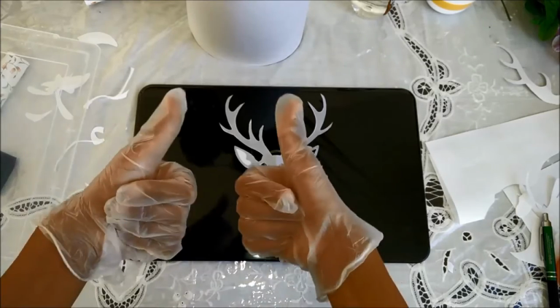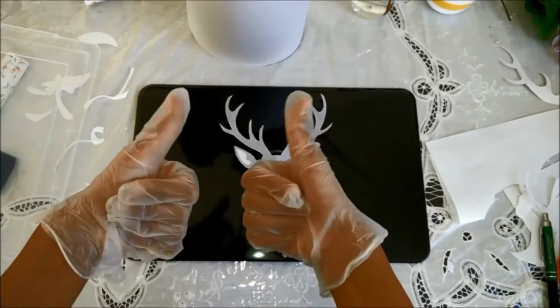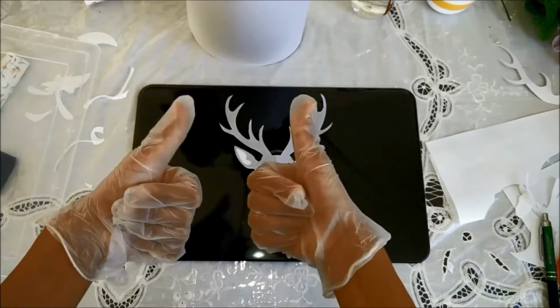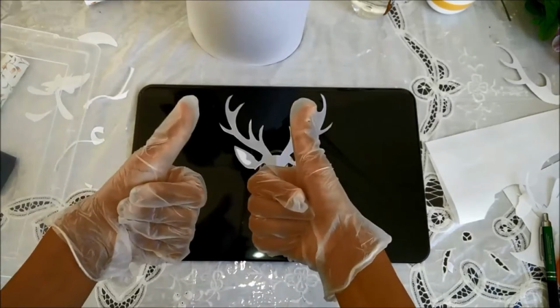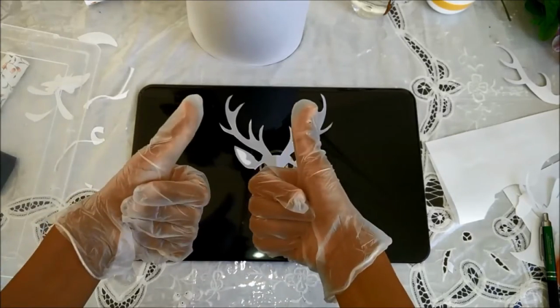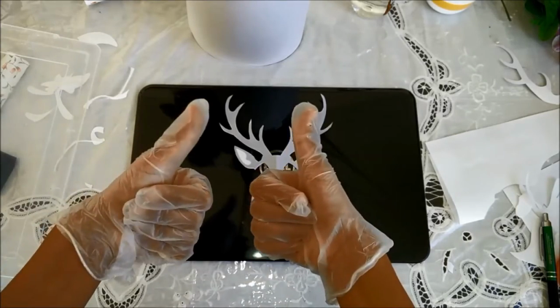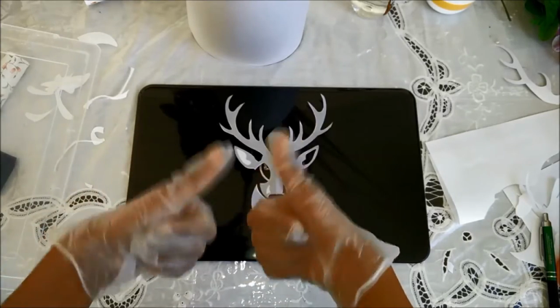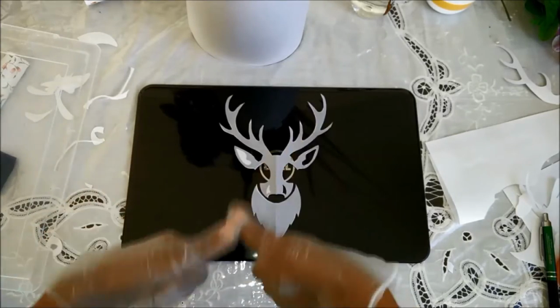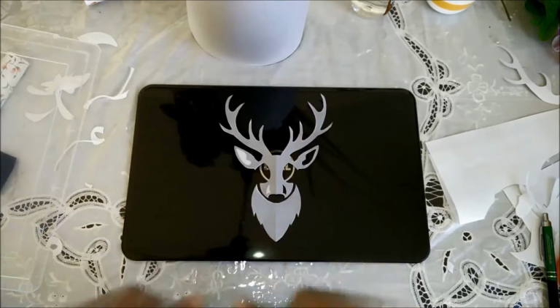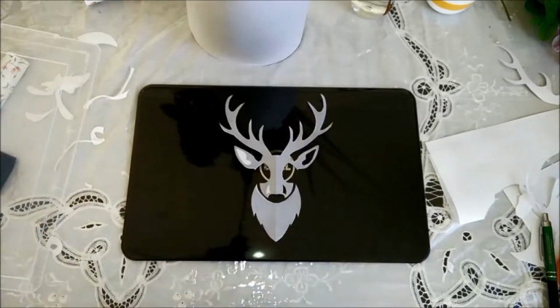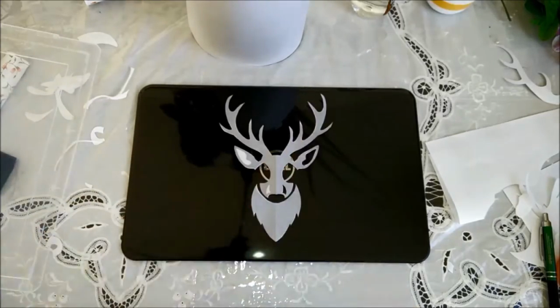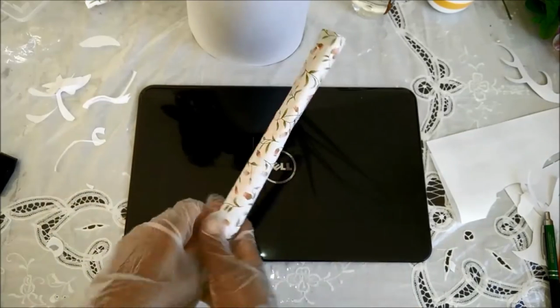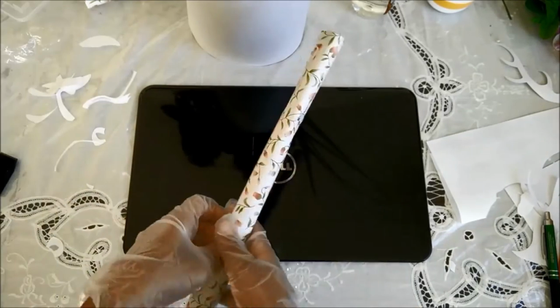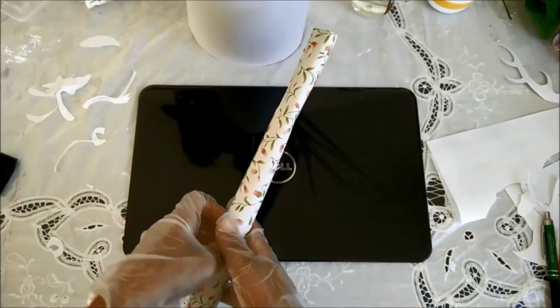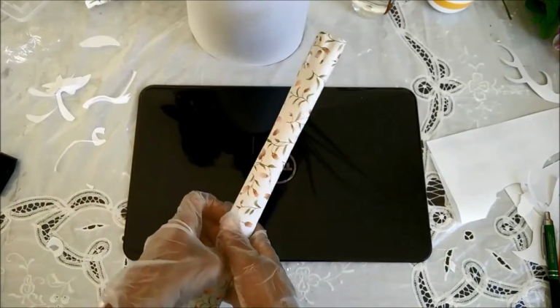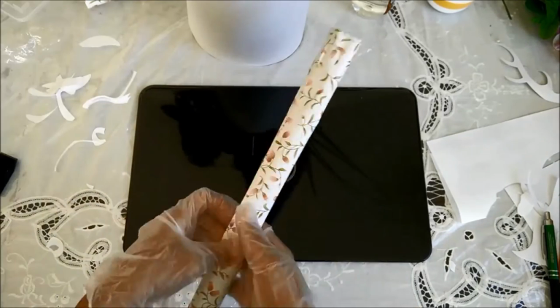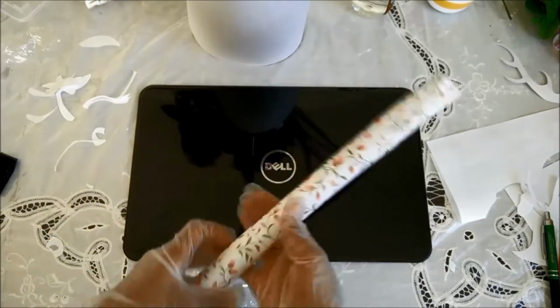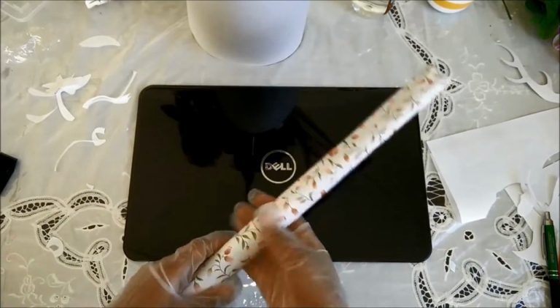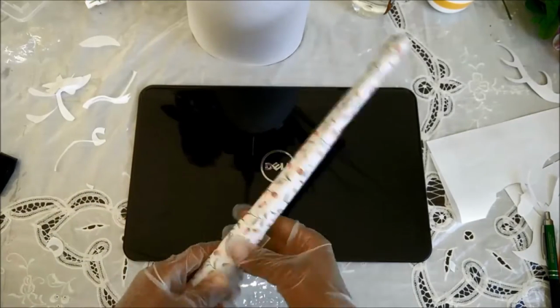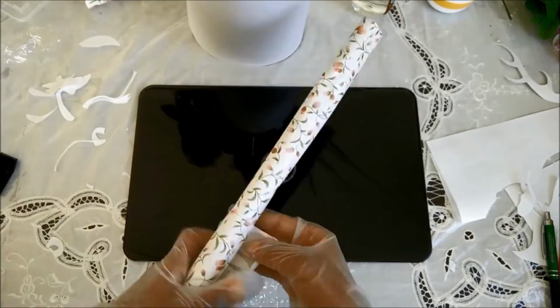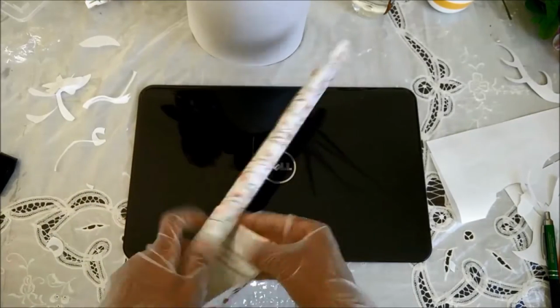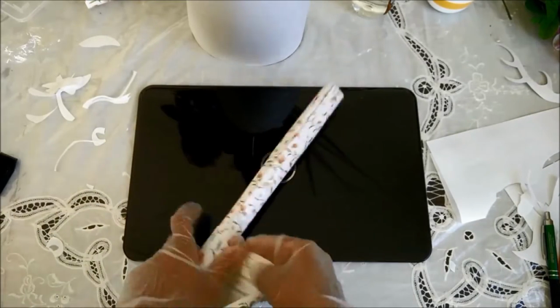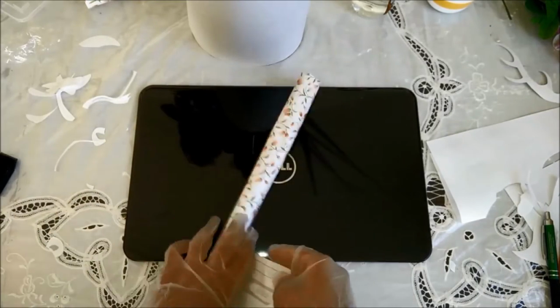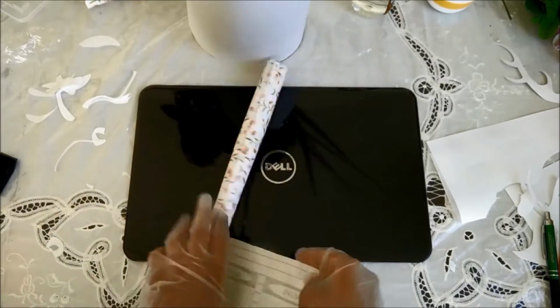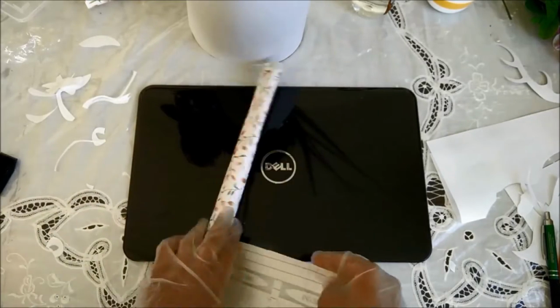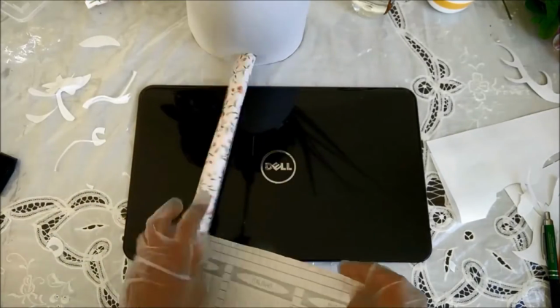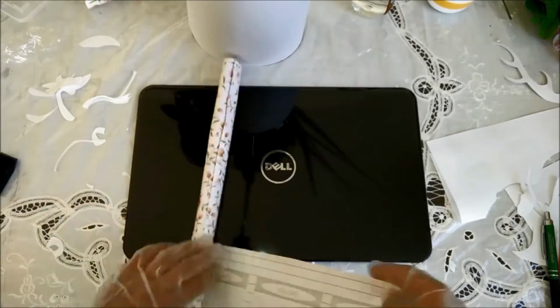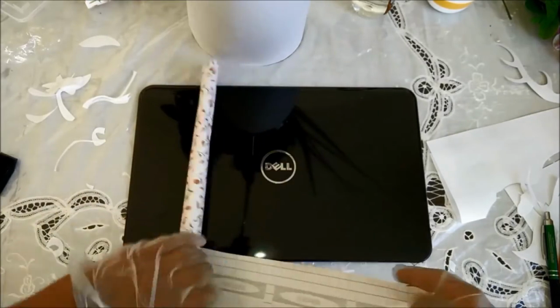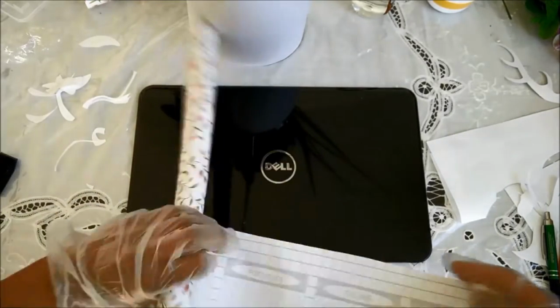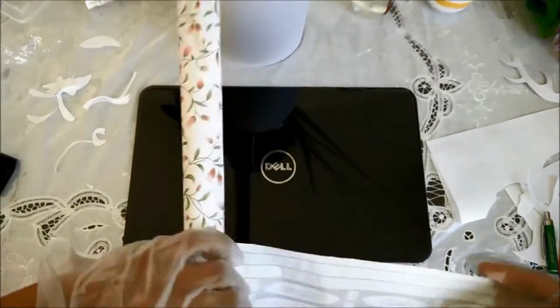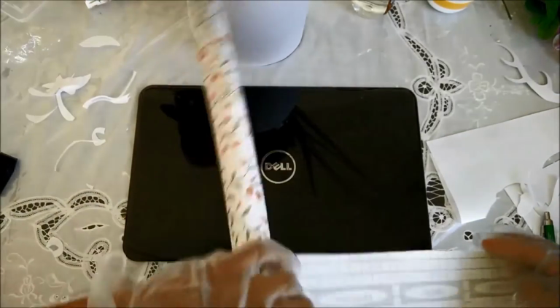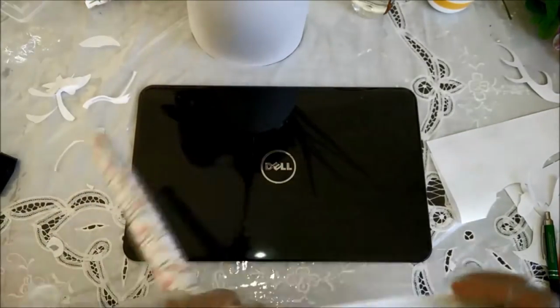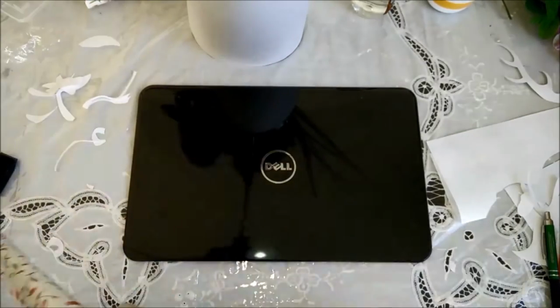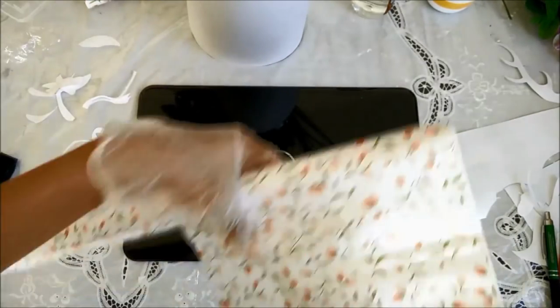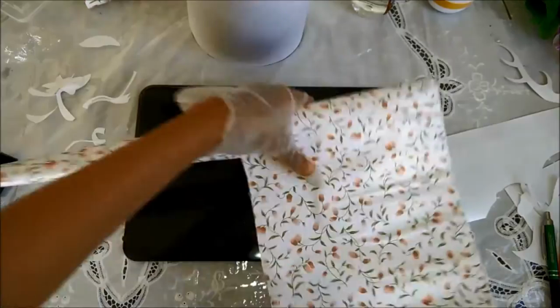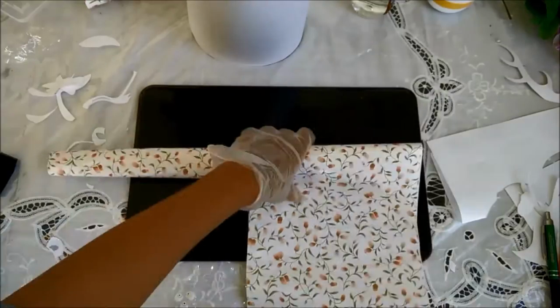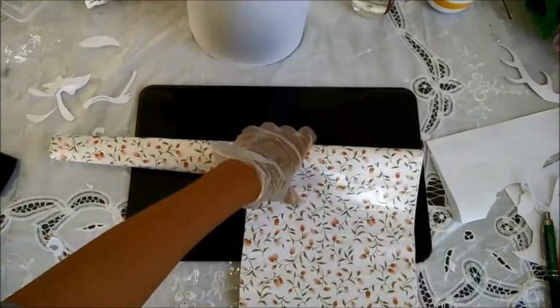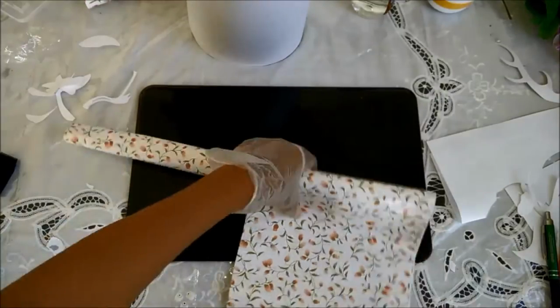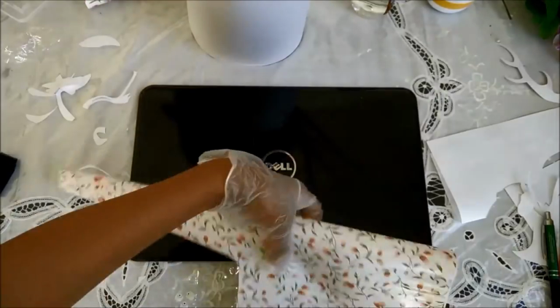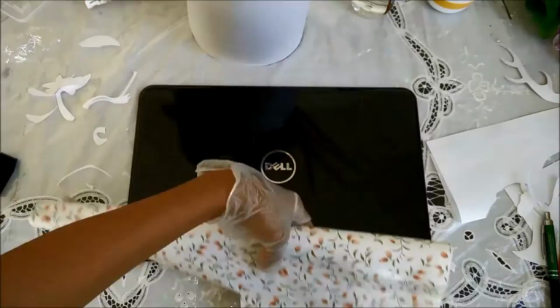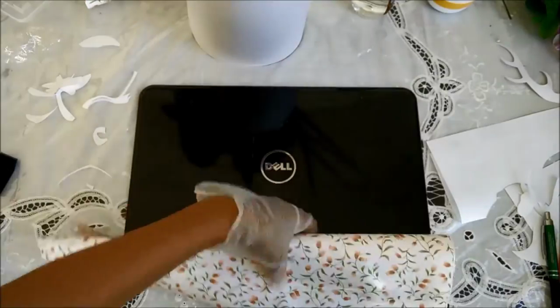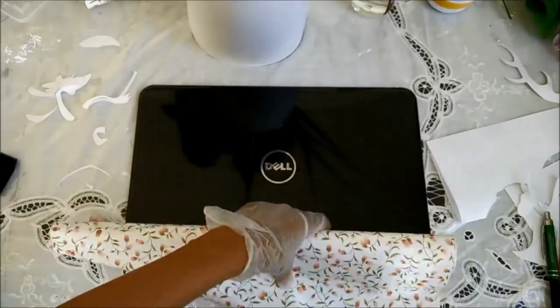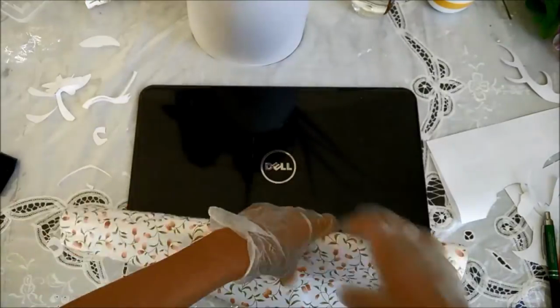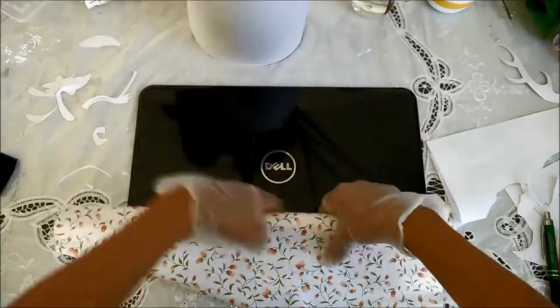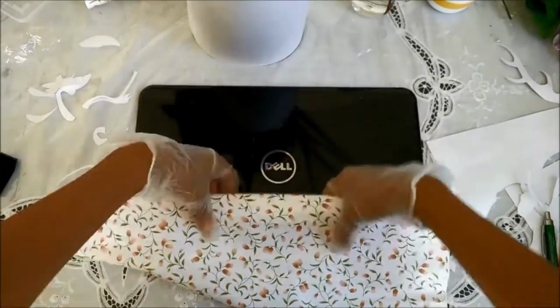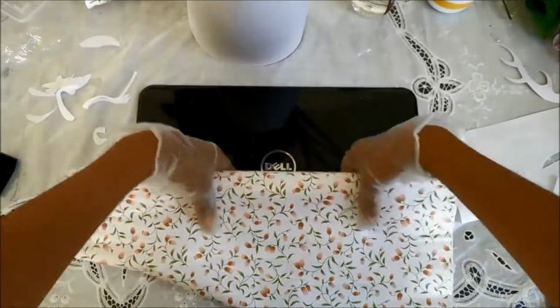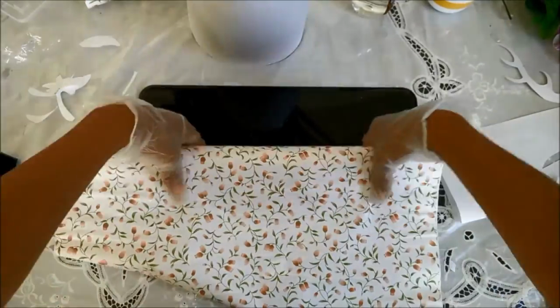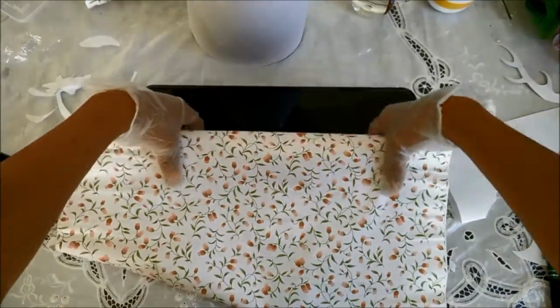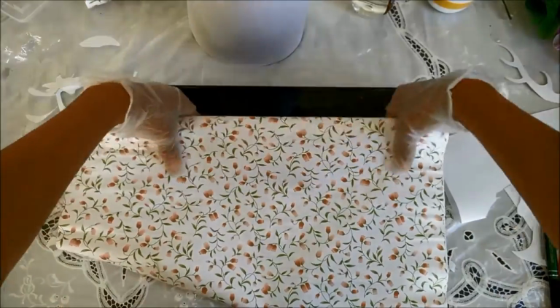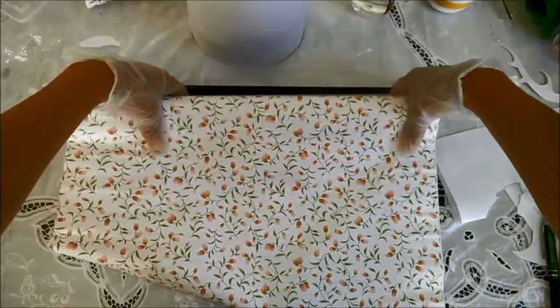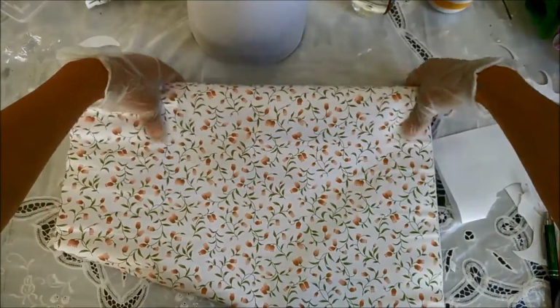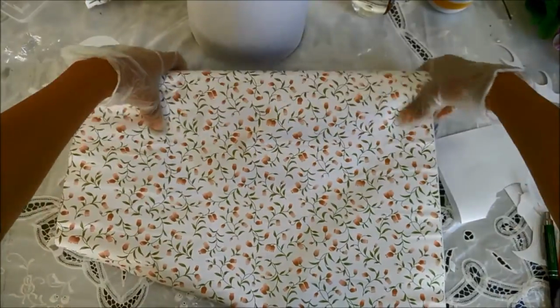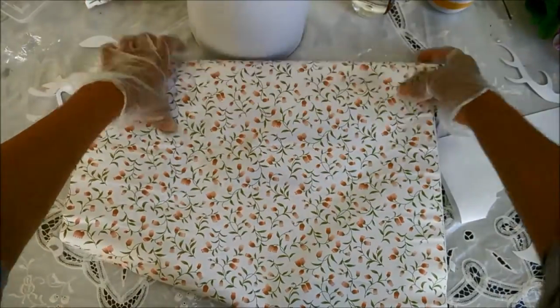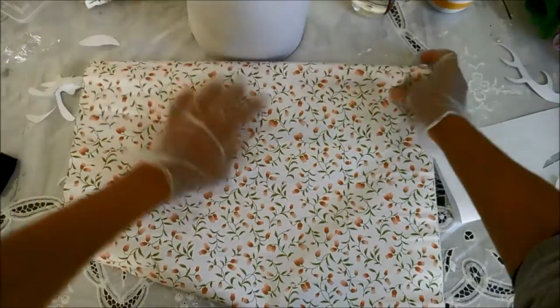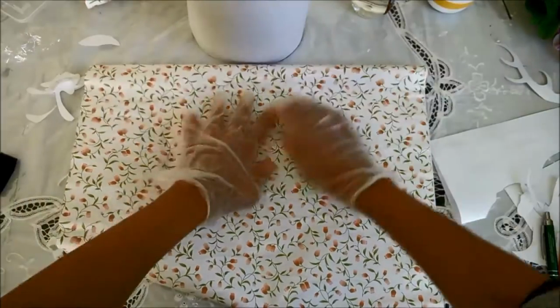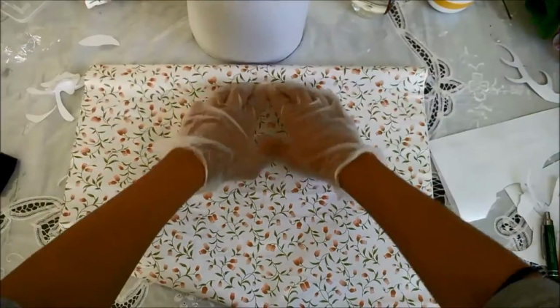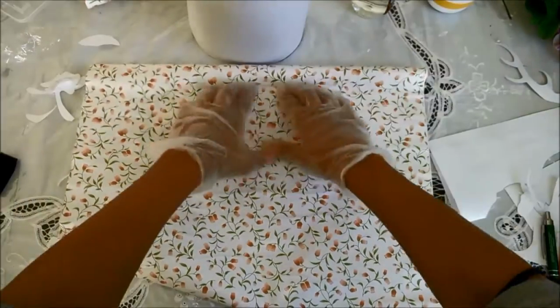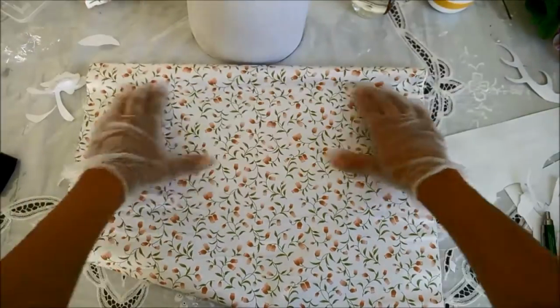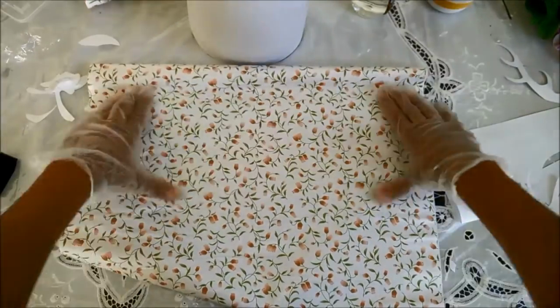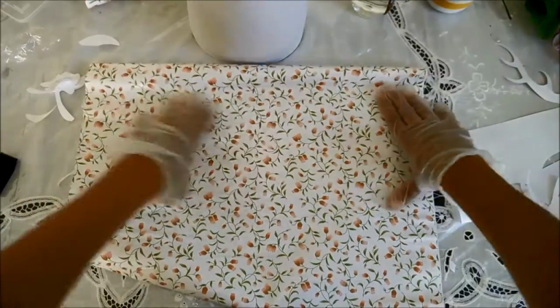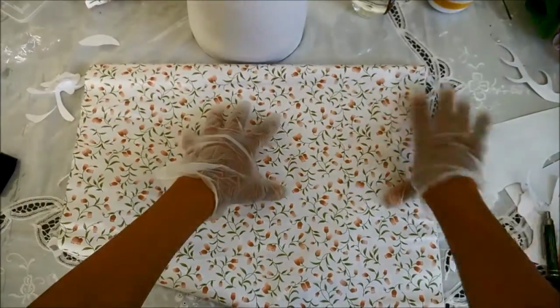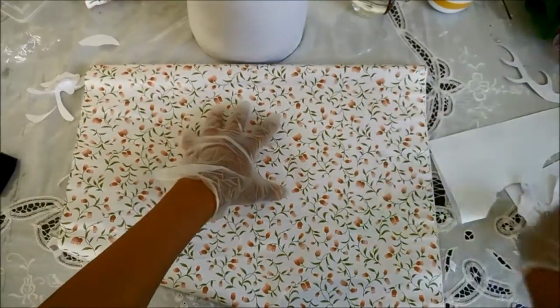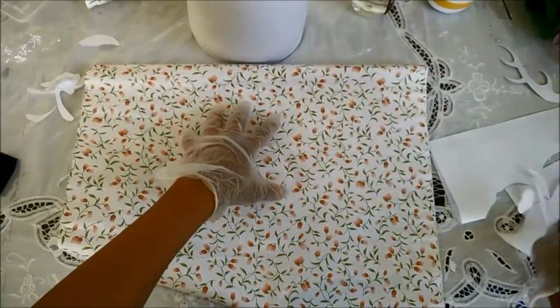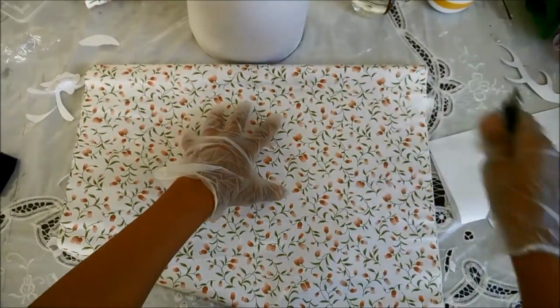Now comes the fun part. Lay out your adhesive roll and measure it to the size of your case. Cut it out and tape it all around so it stays put.